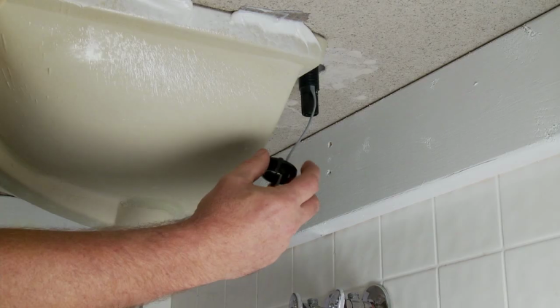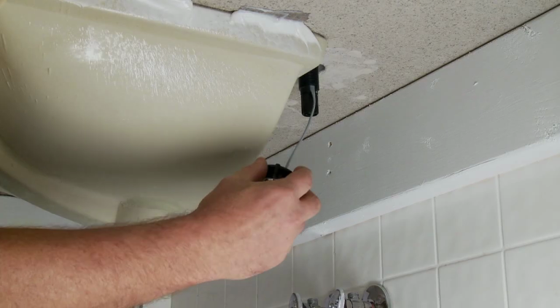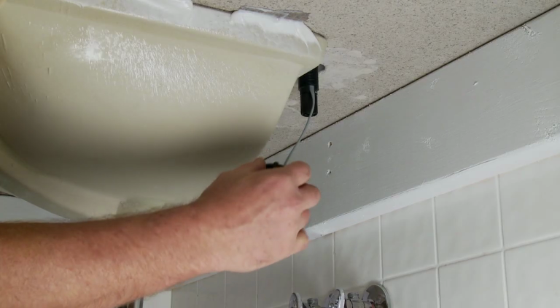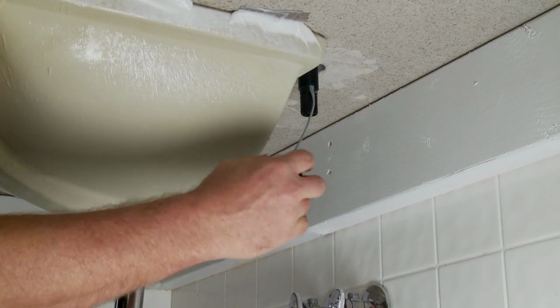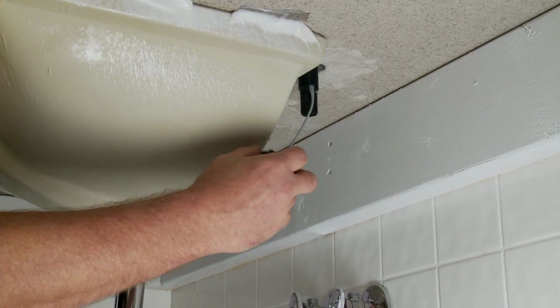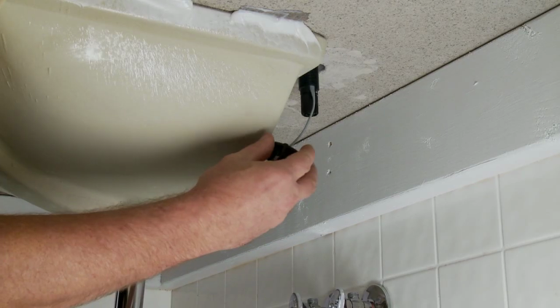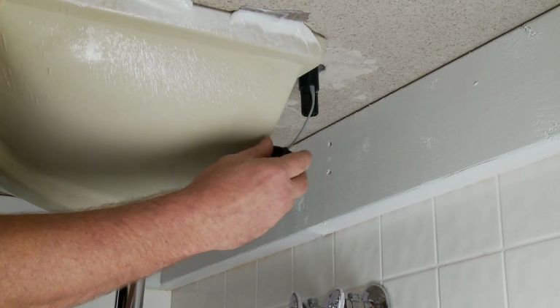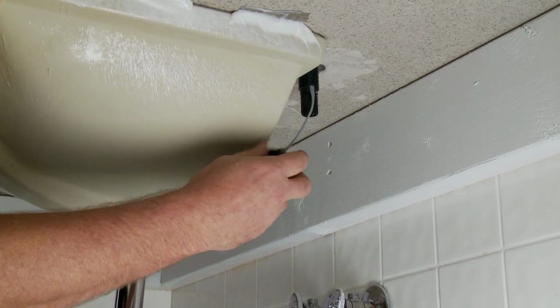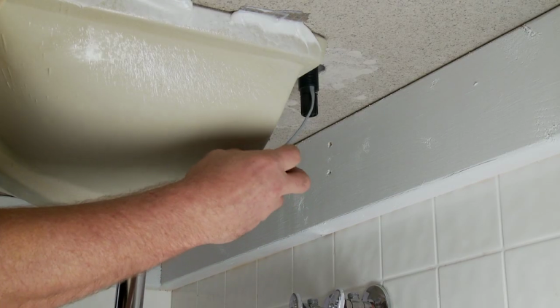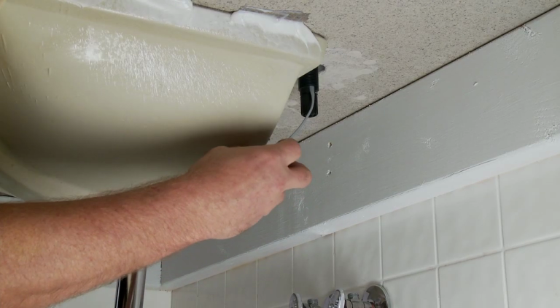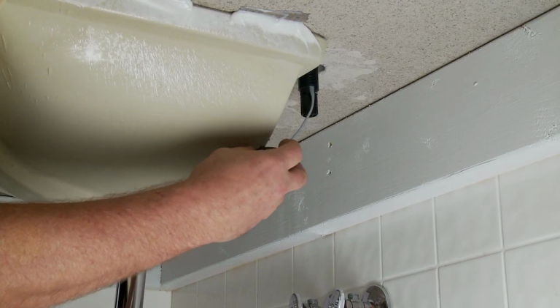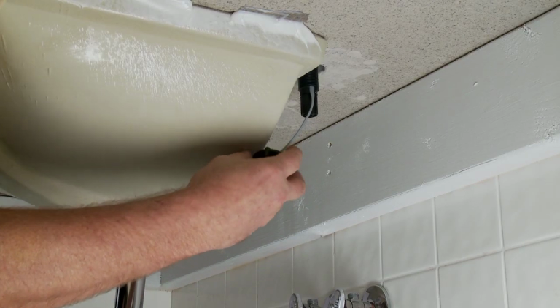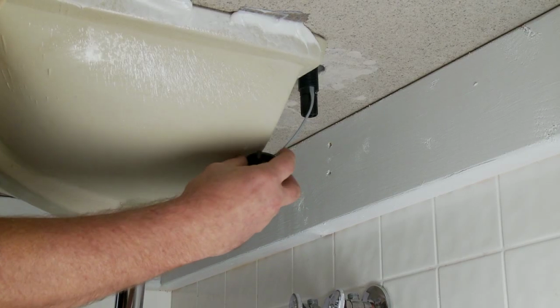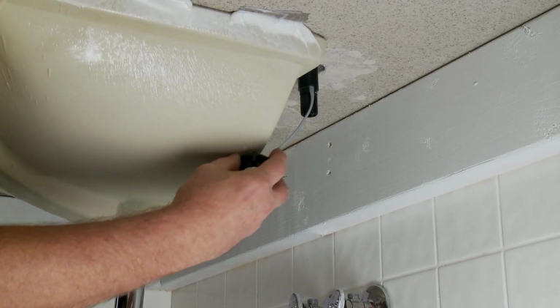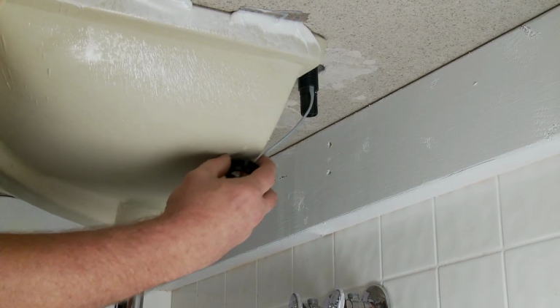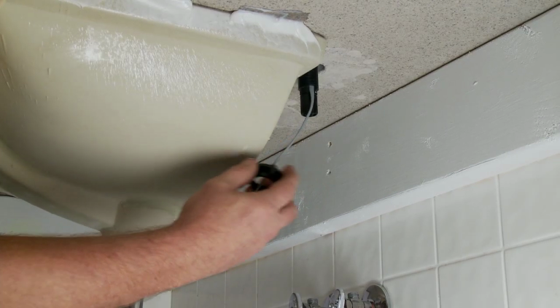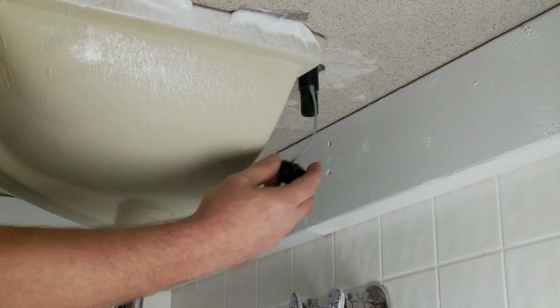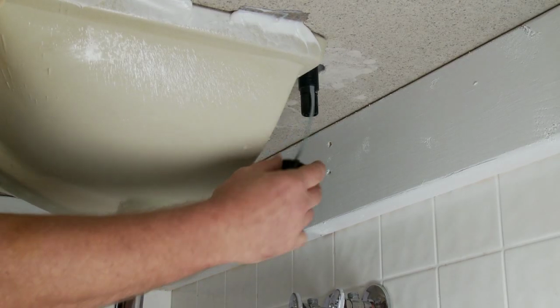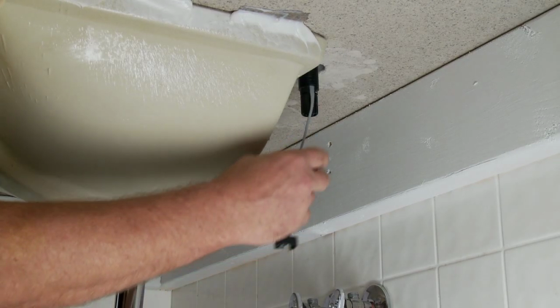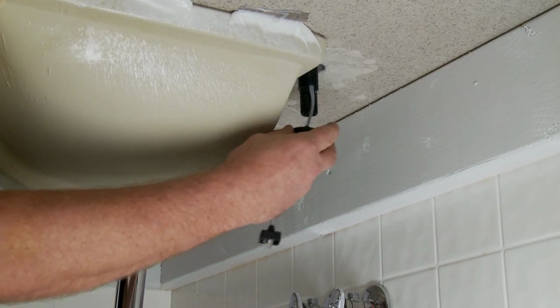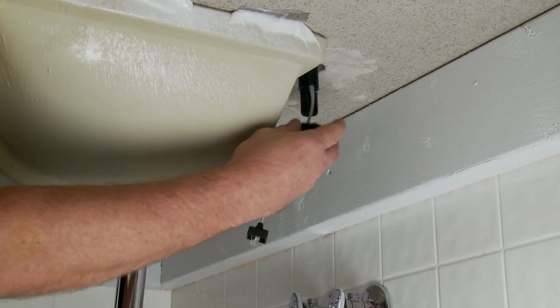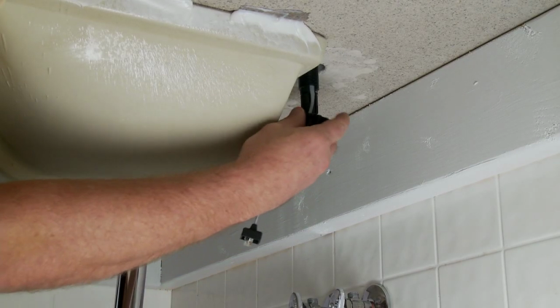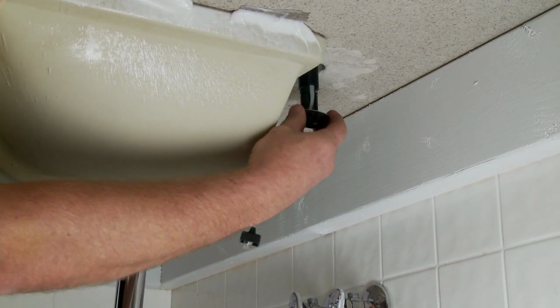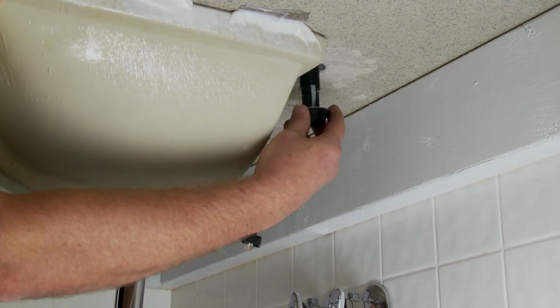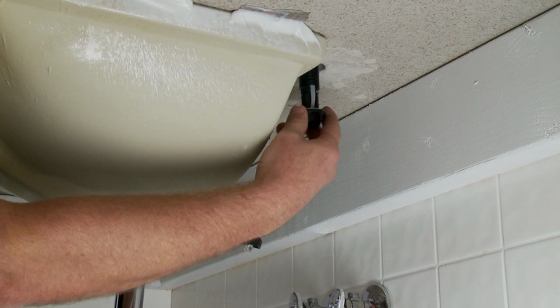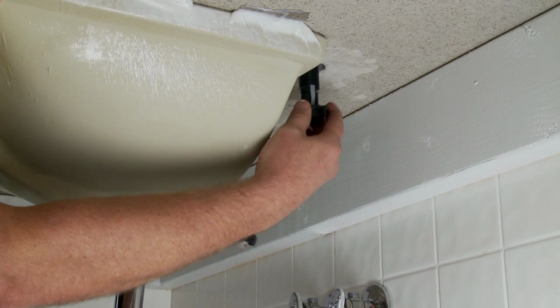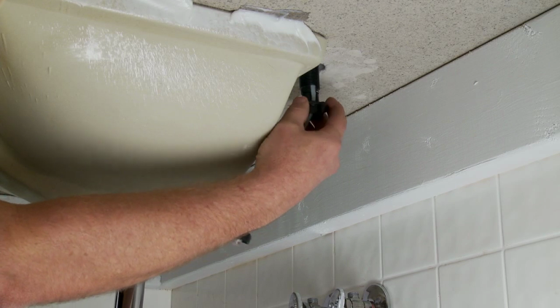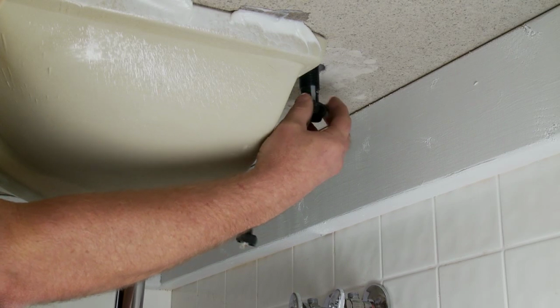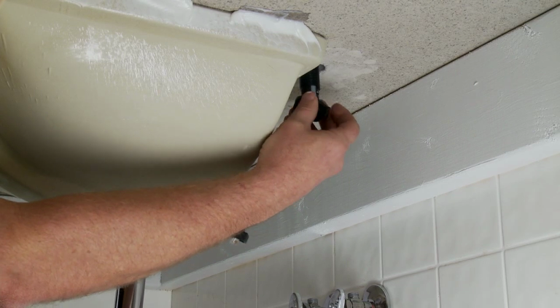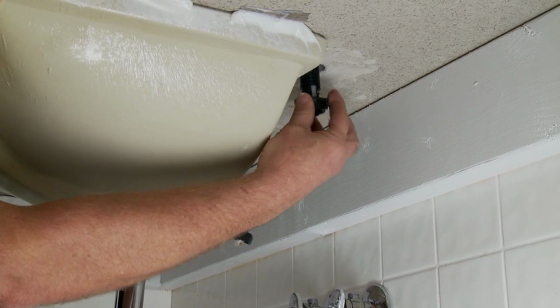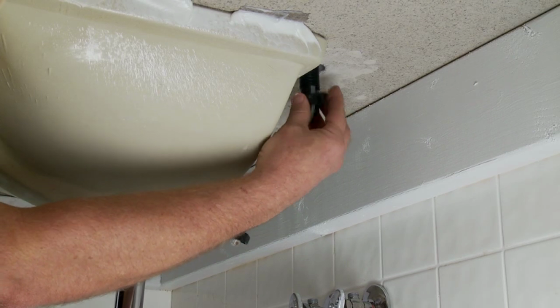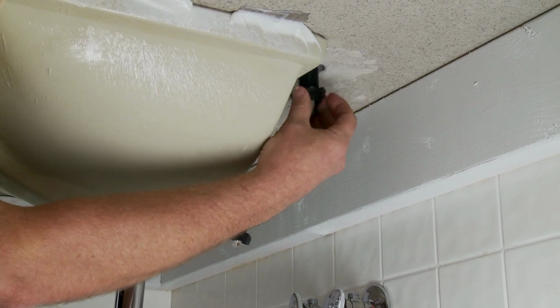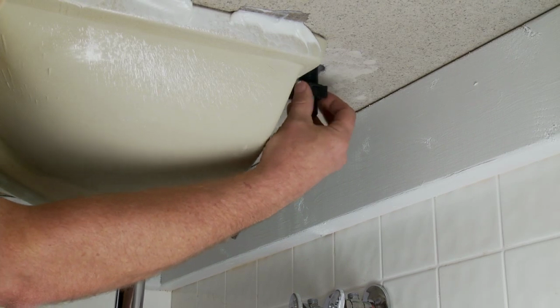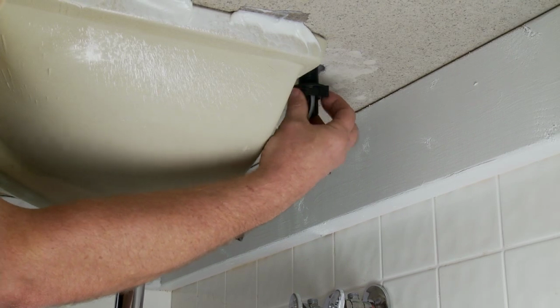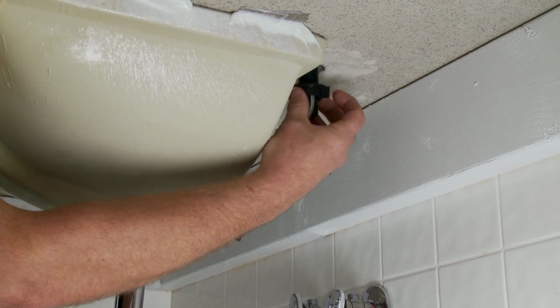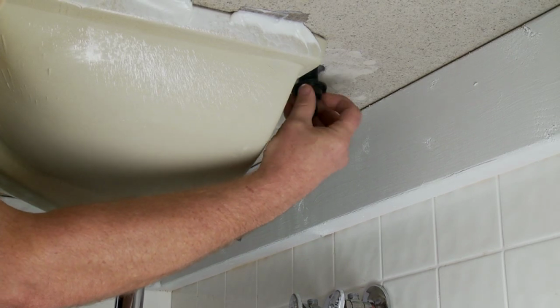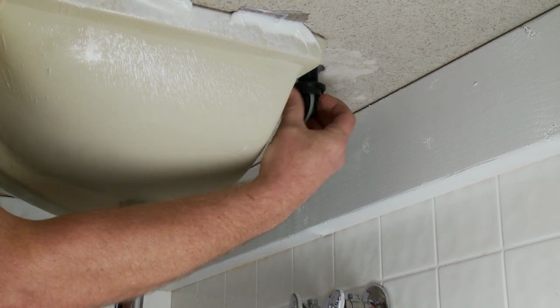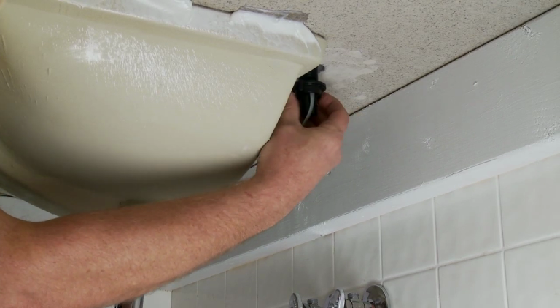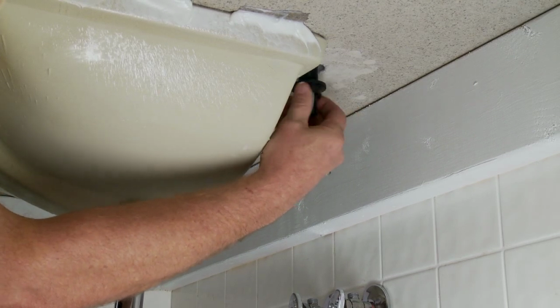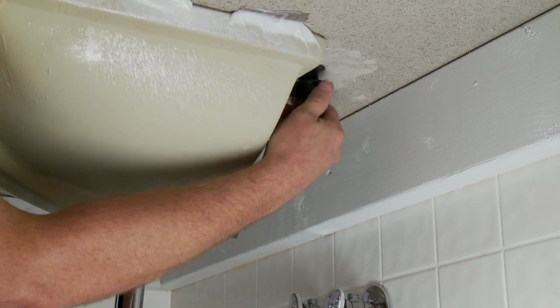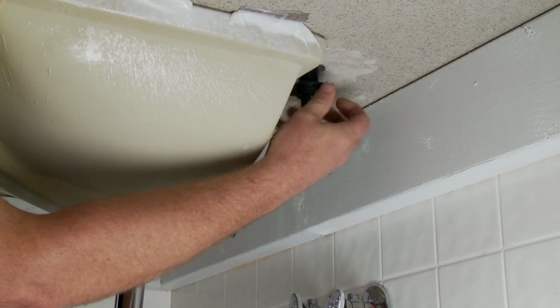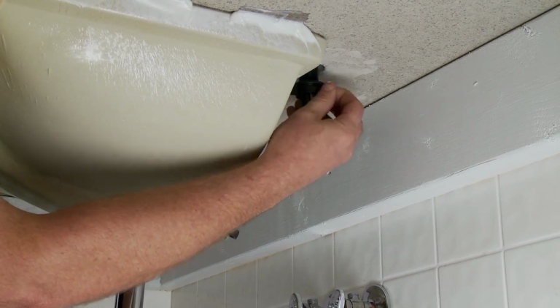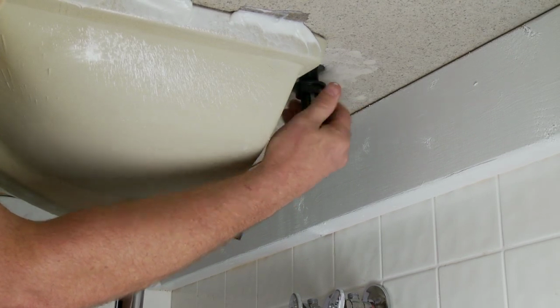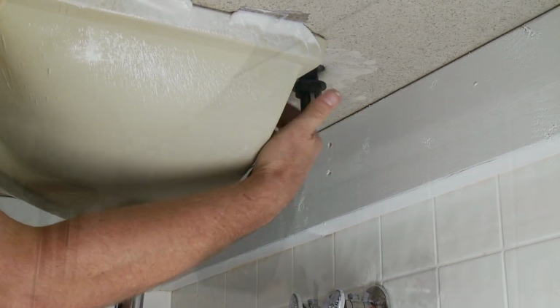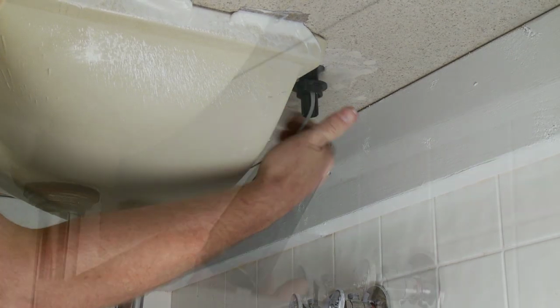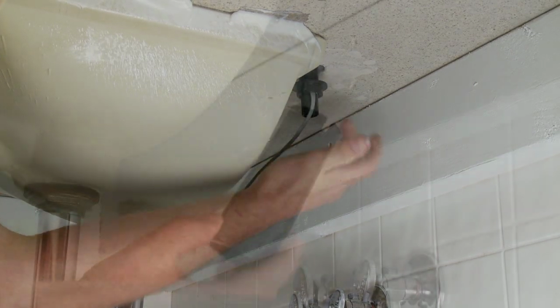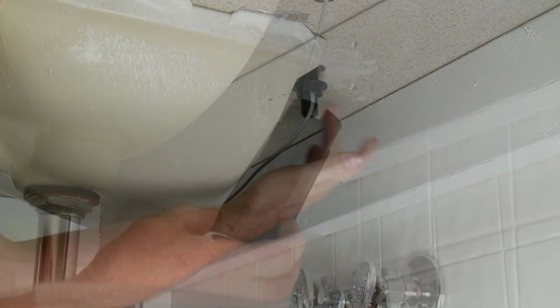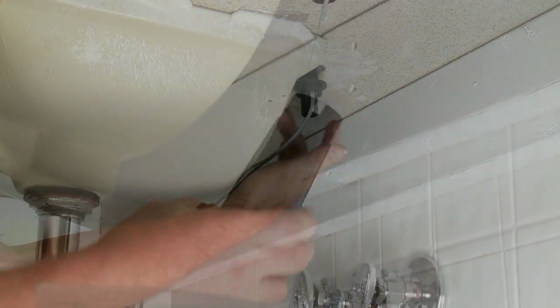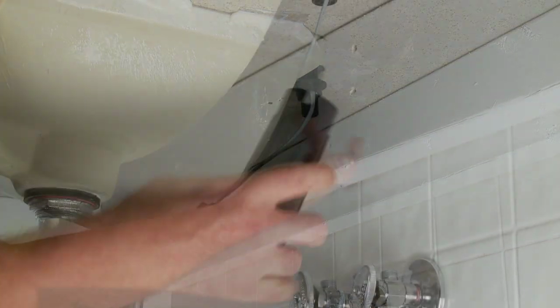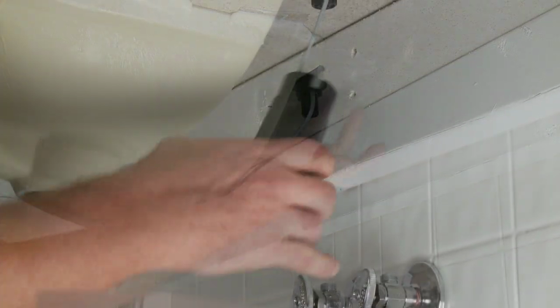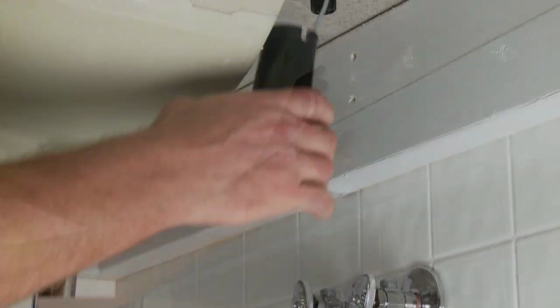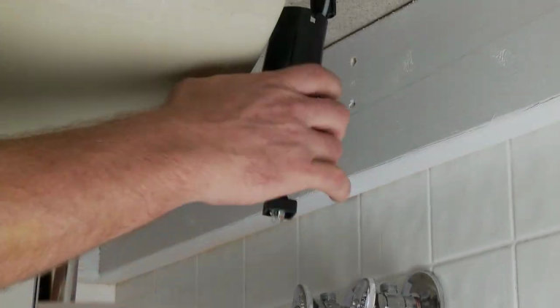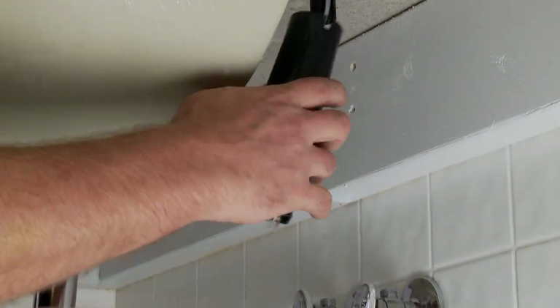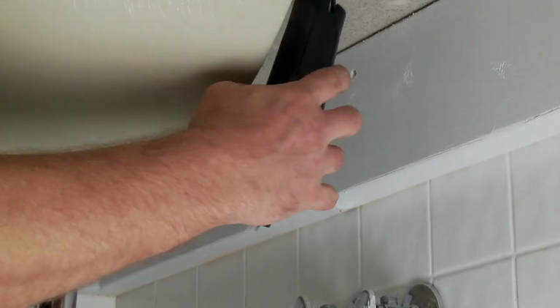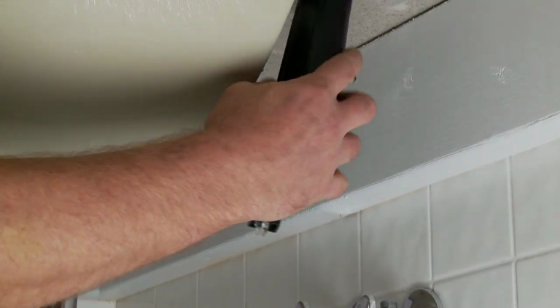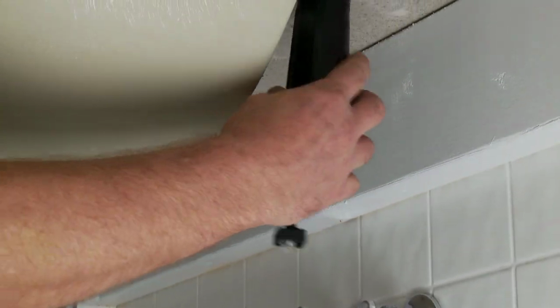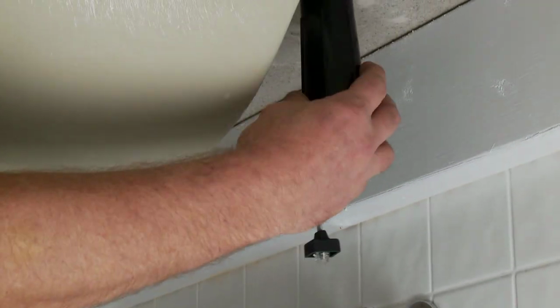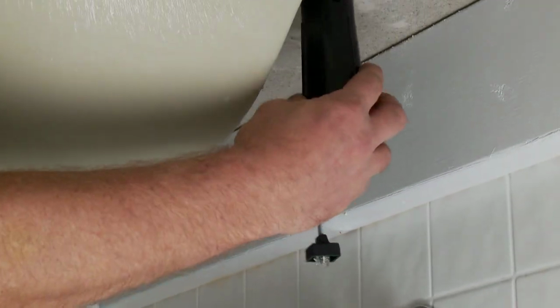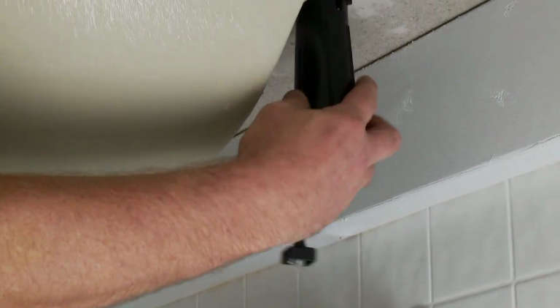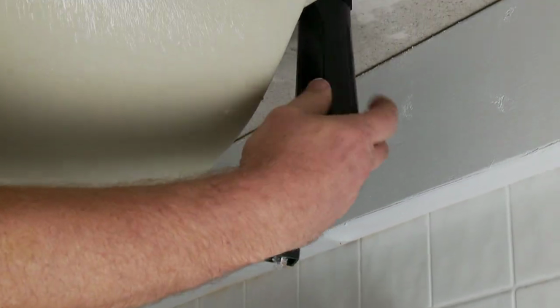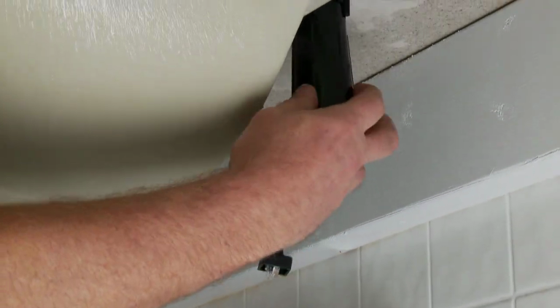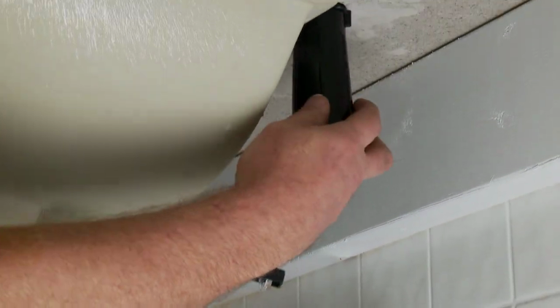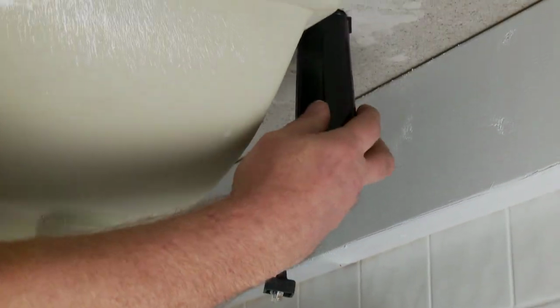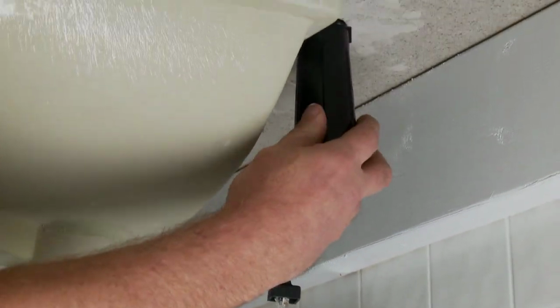Place the lock washer over the cable onto the shank, then secure to the underside of the sink using the tightening wrench.